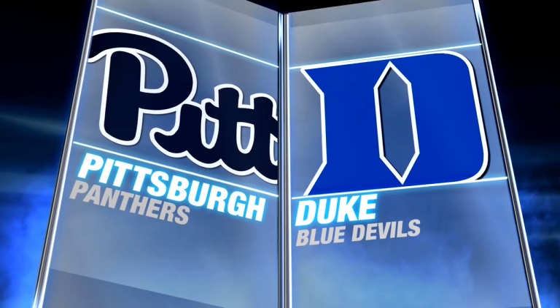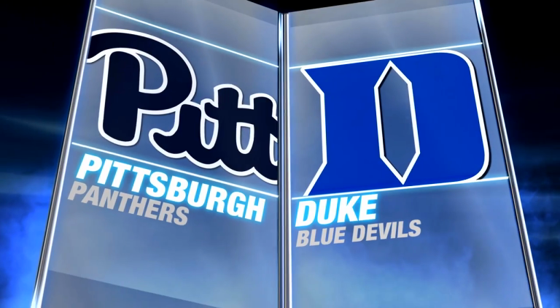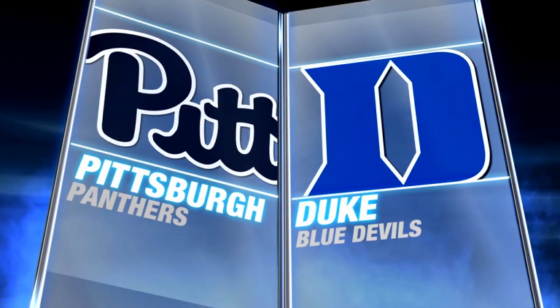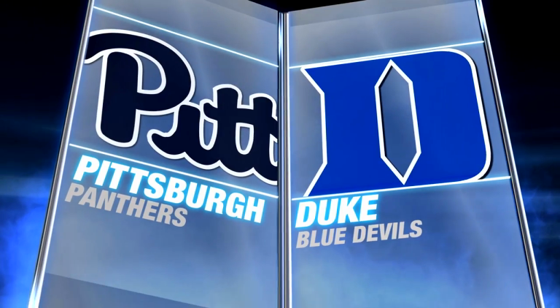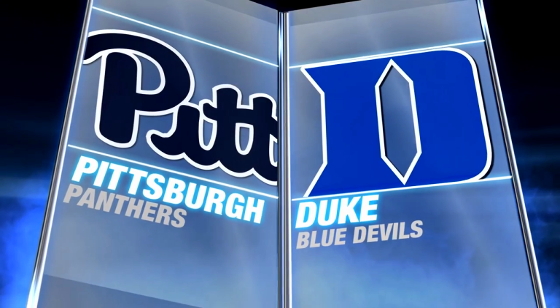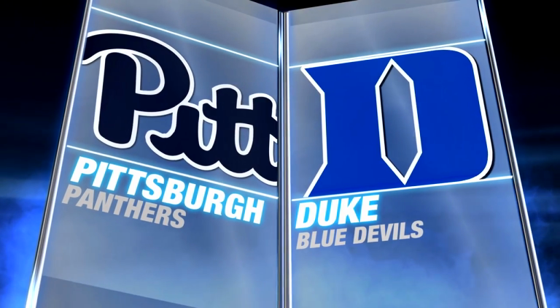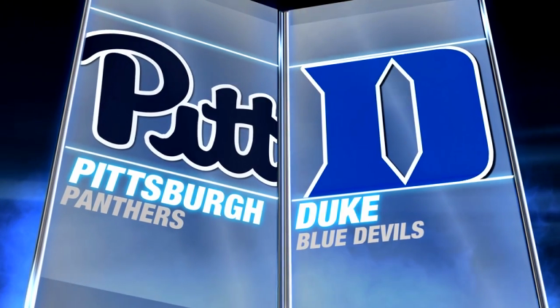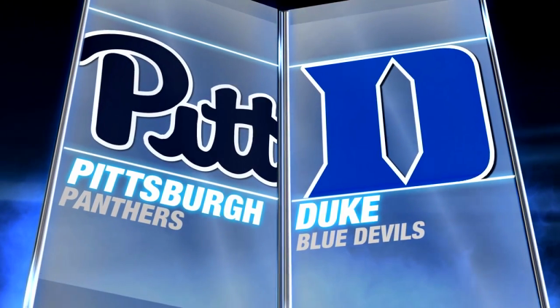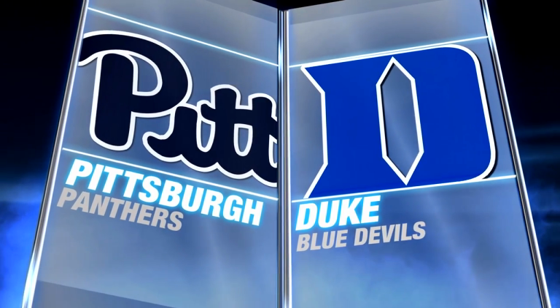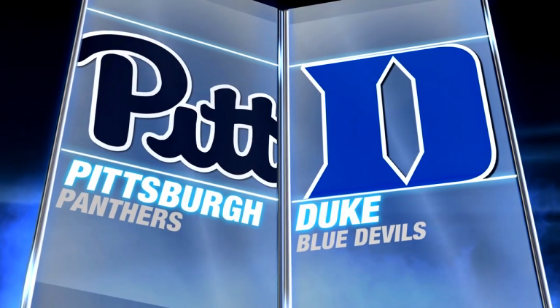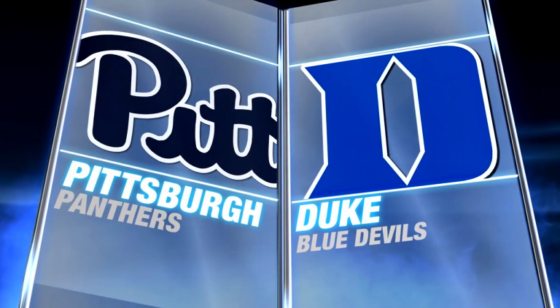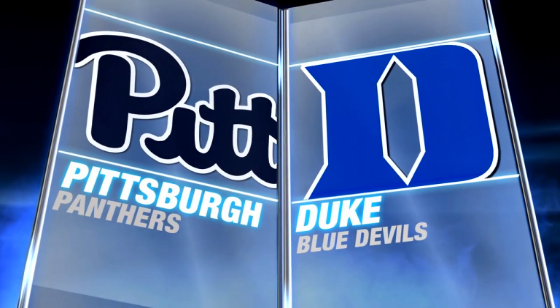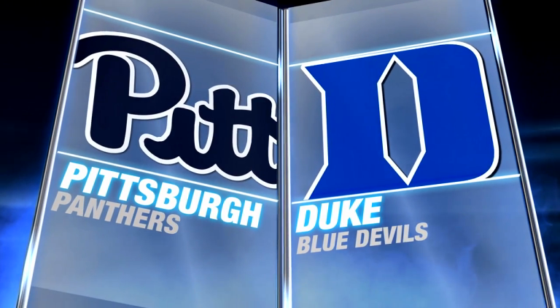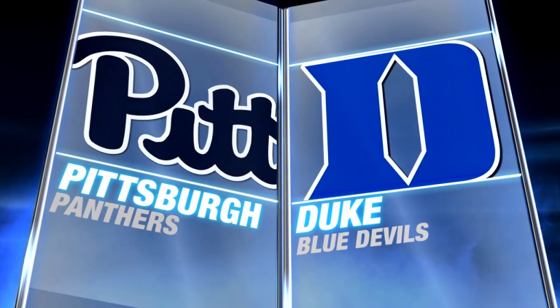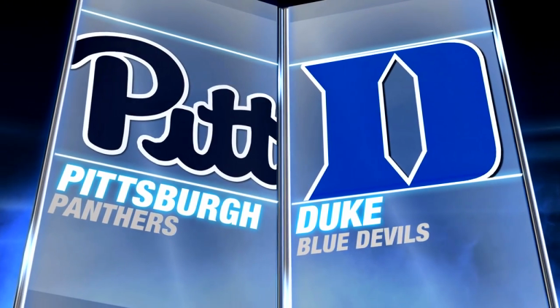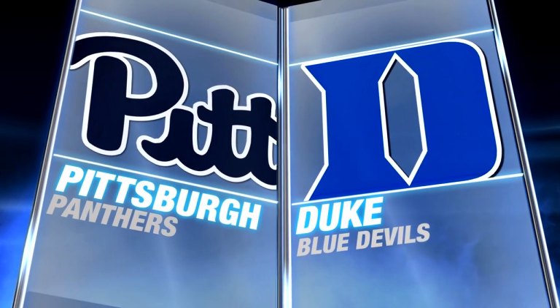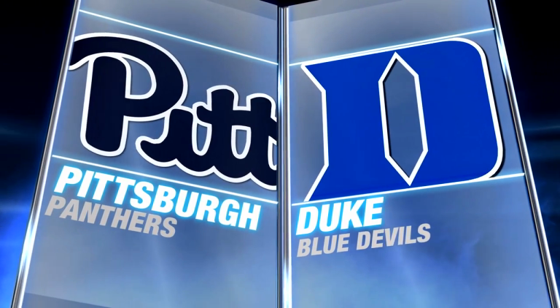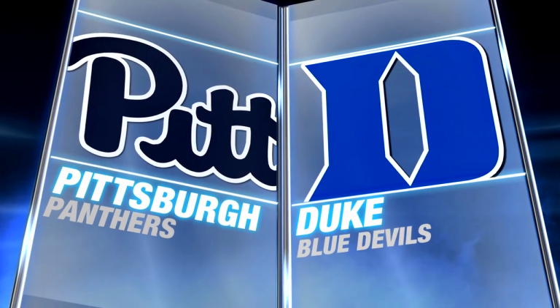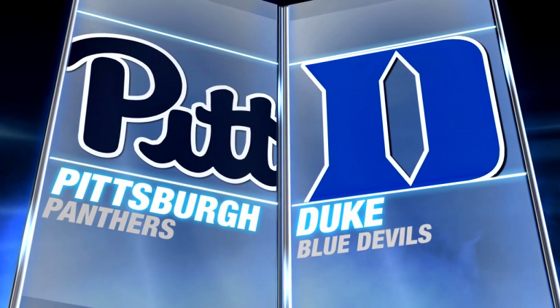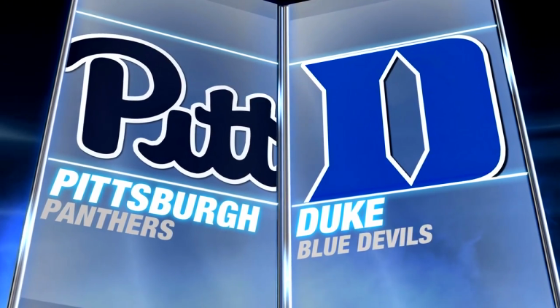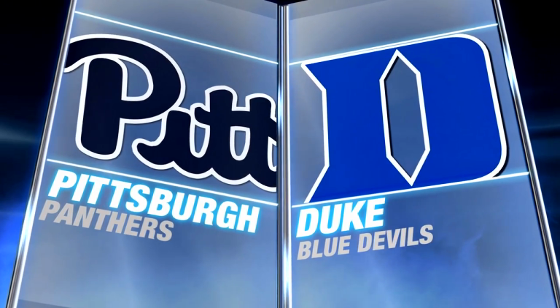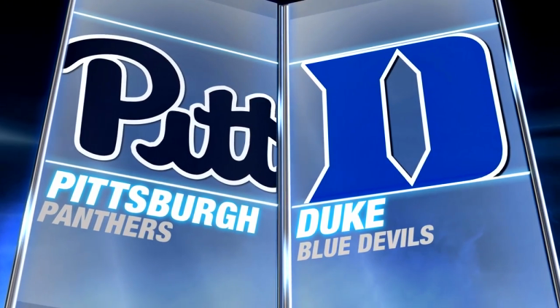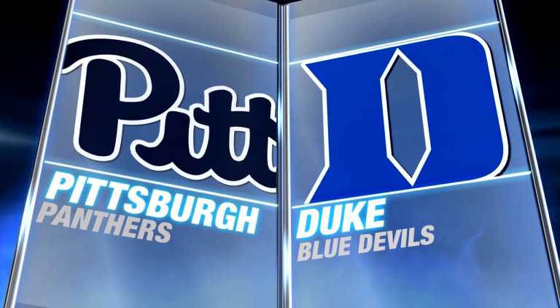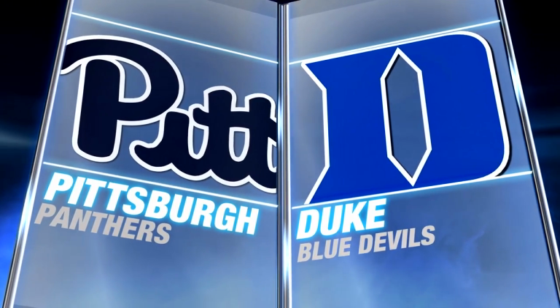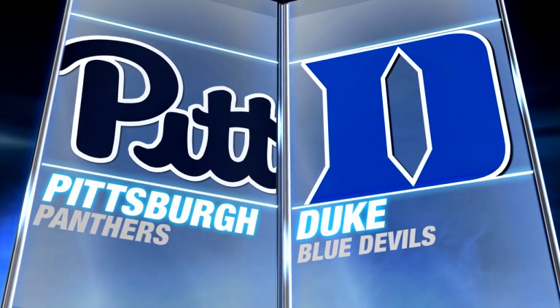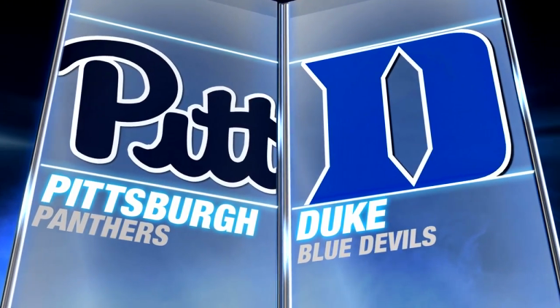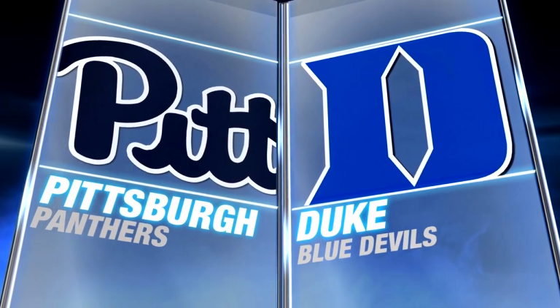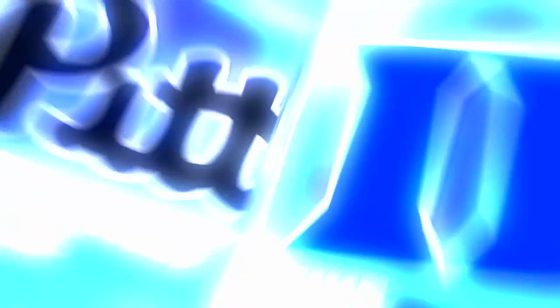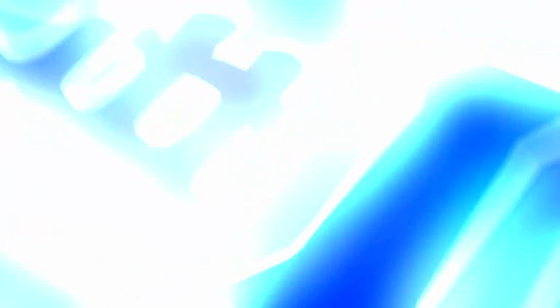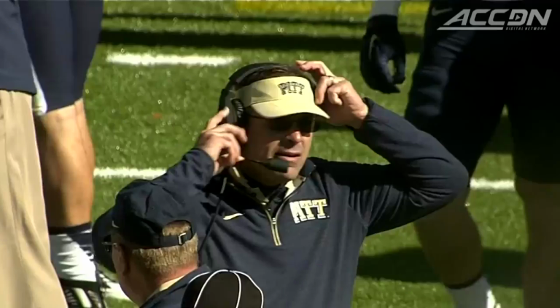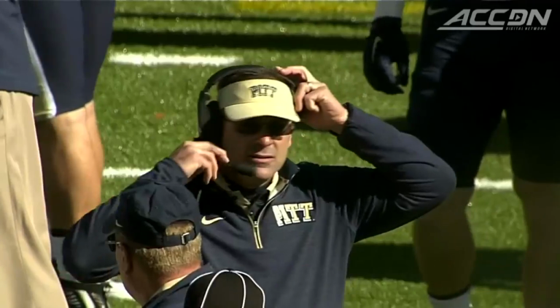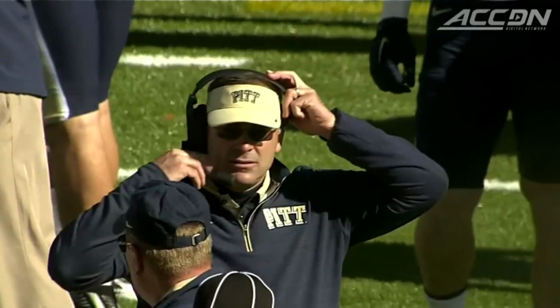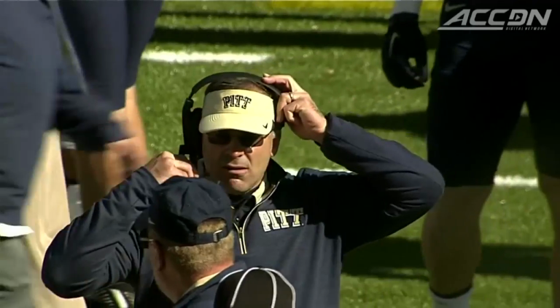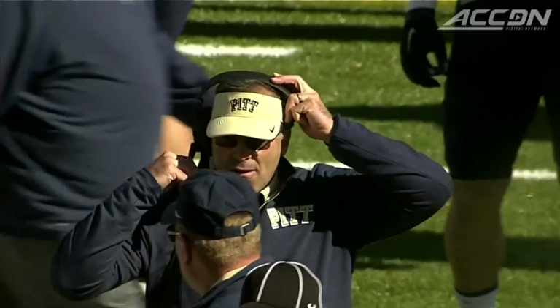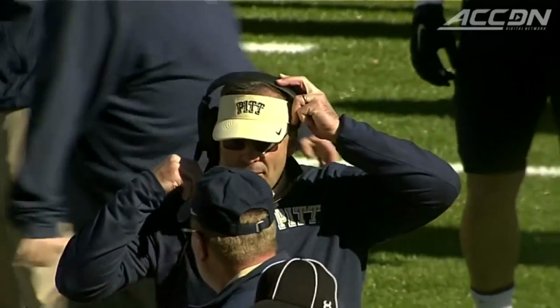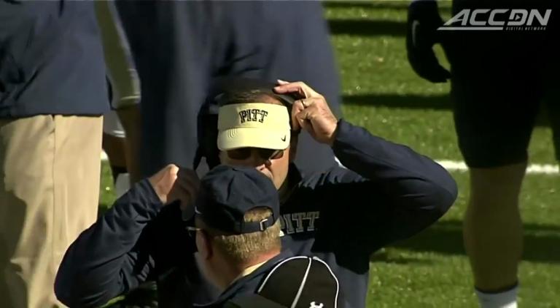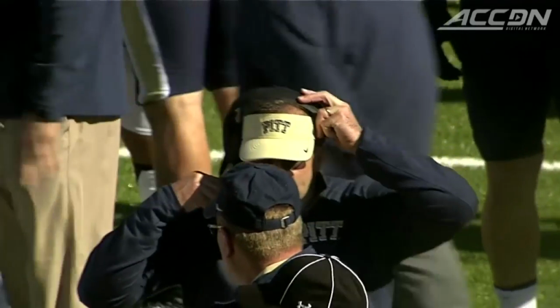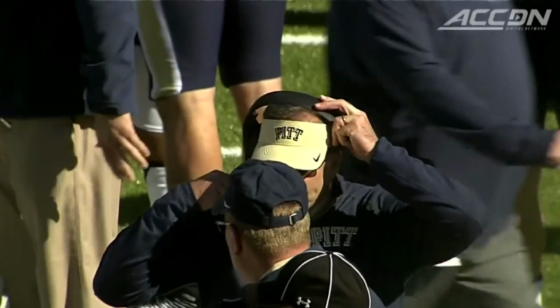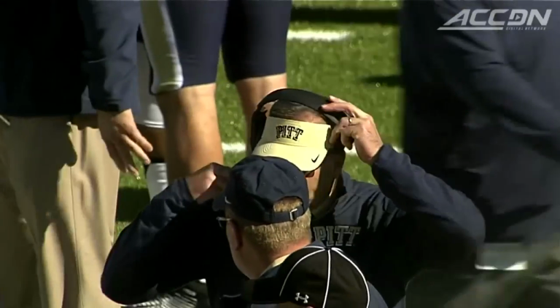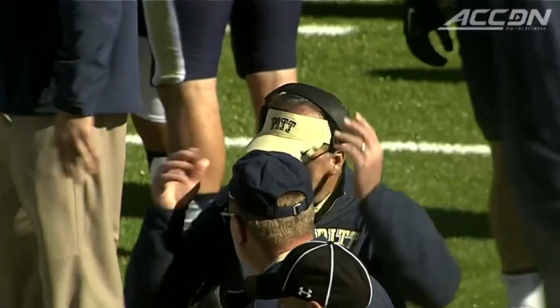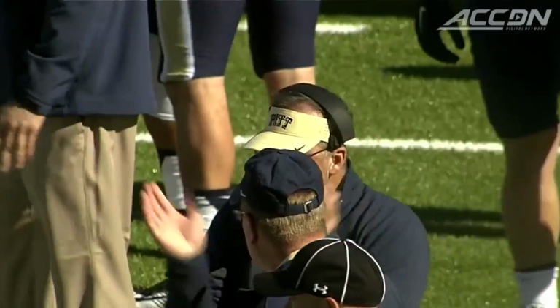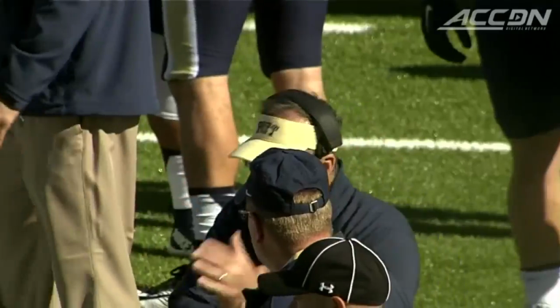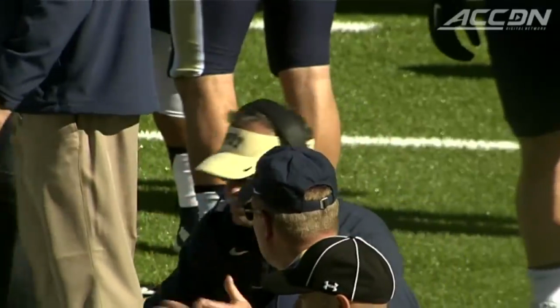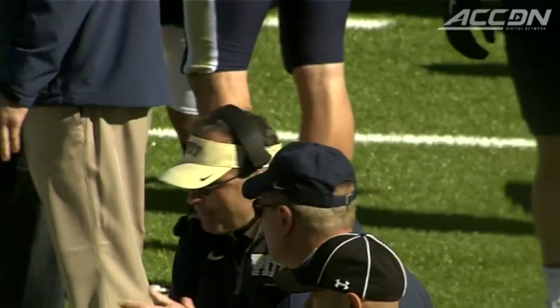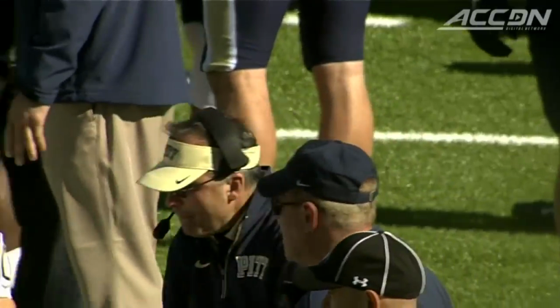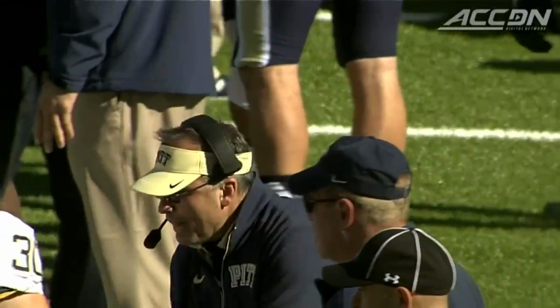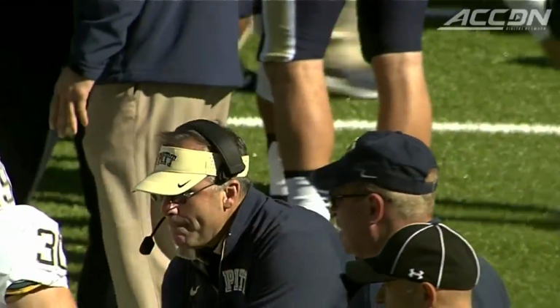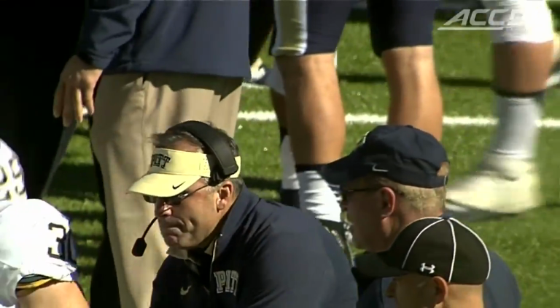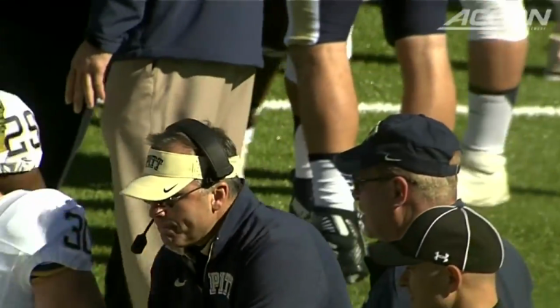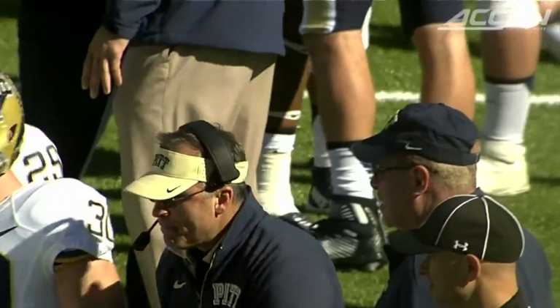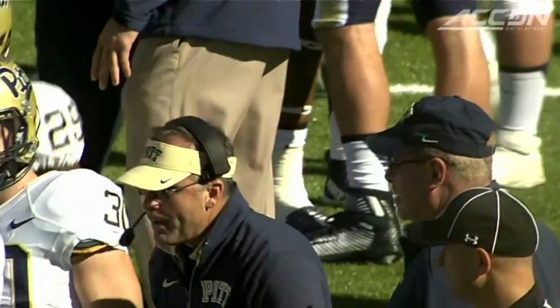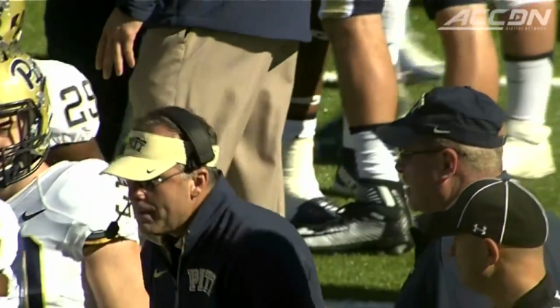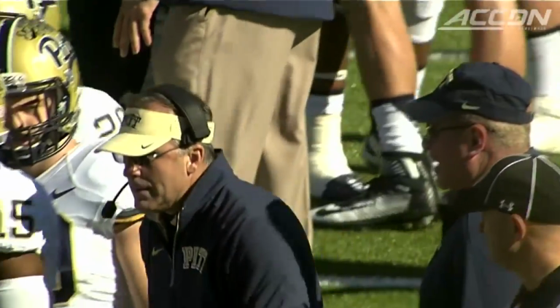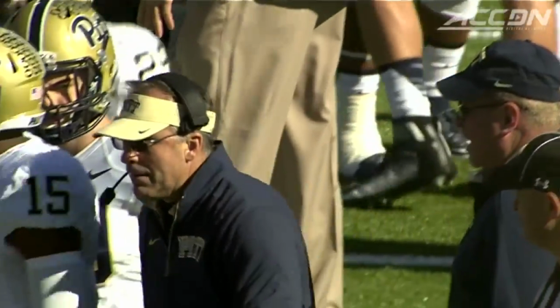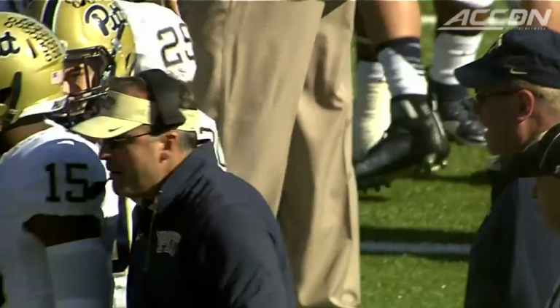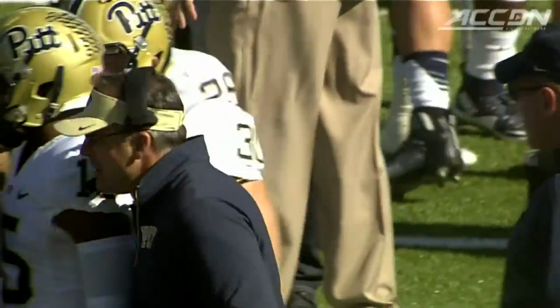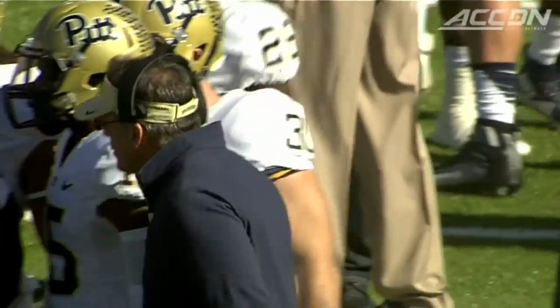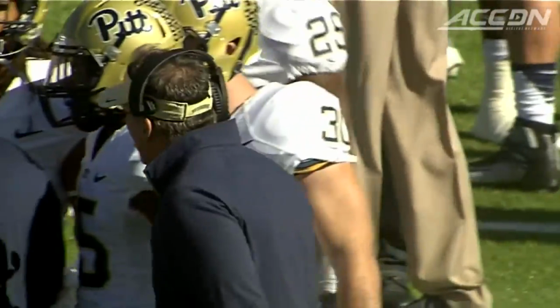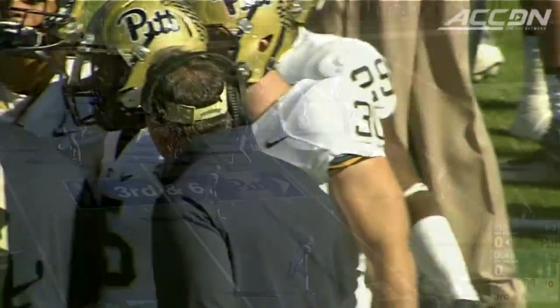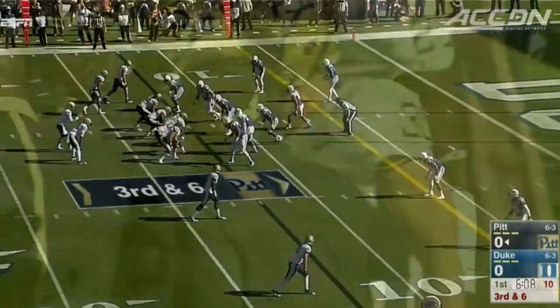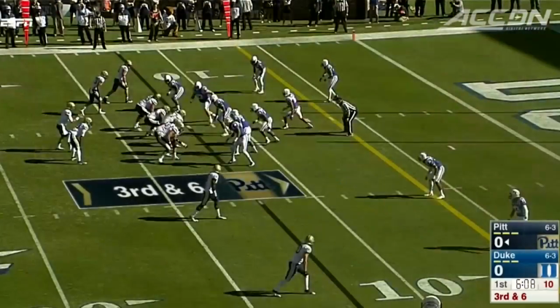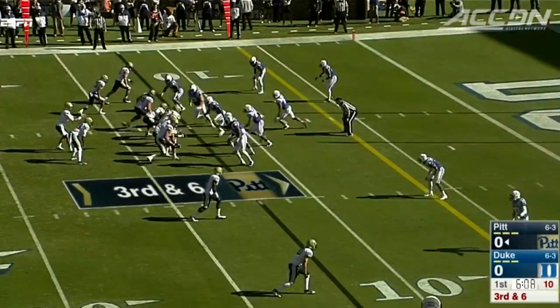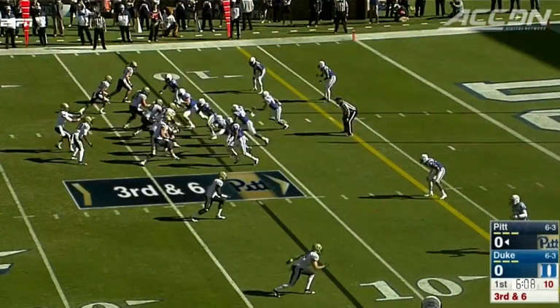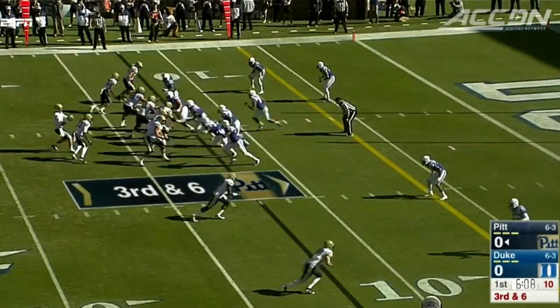Pitt and Duke — the last two years, these were wild games. This time the Panthers, Pat Narduzzi, they need a win to keep pace with North Carolina in the coastal.